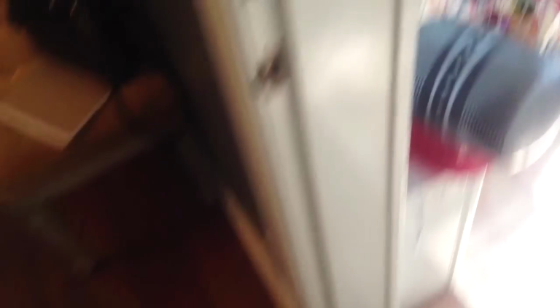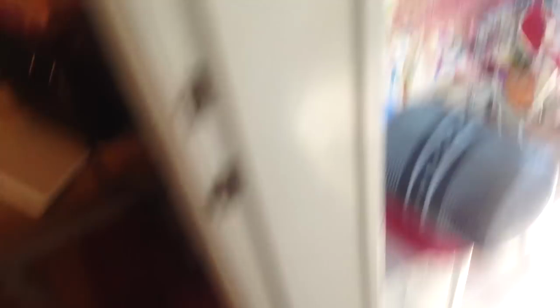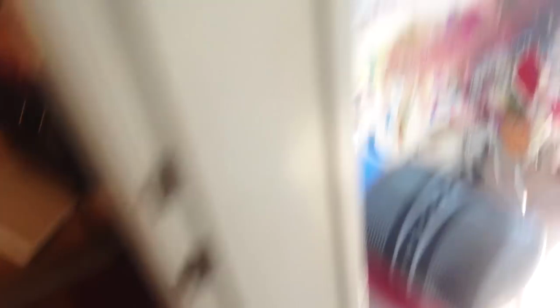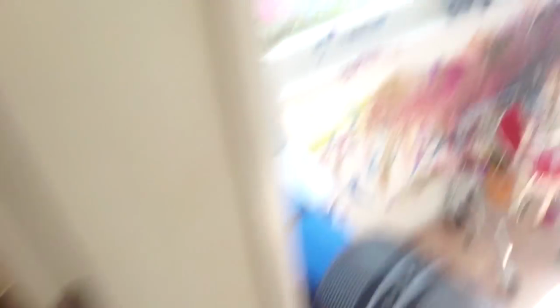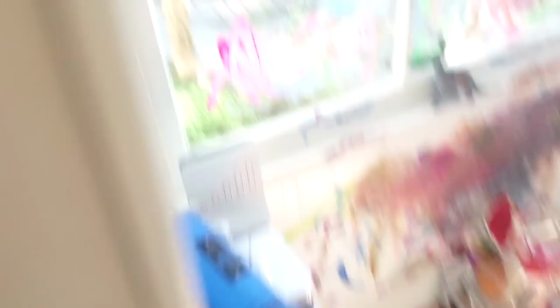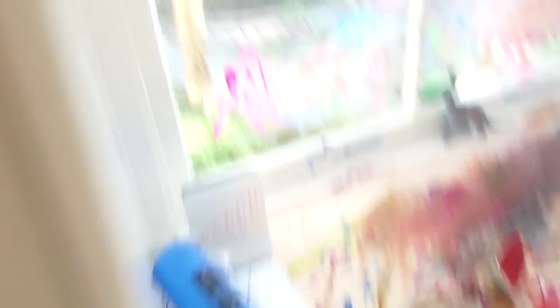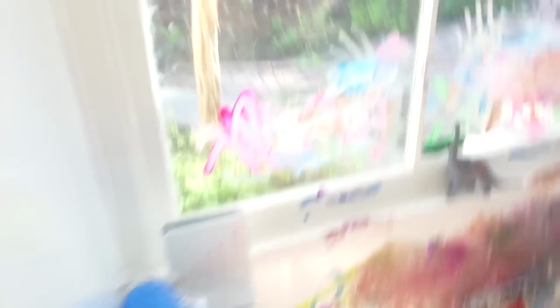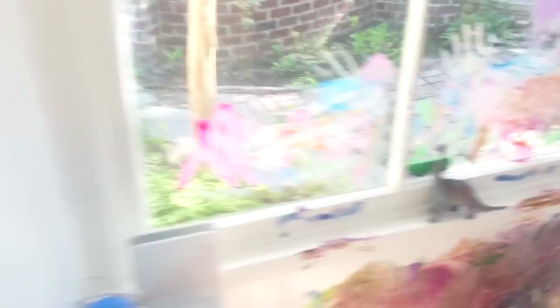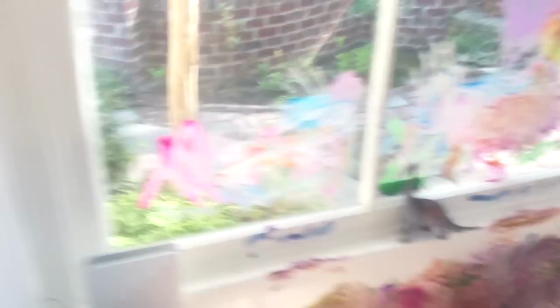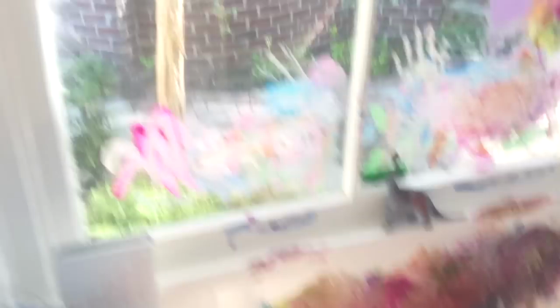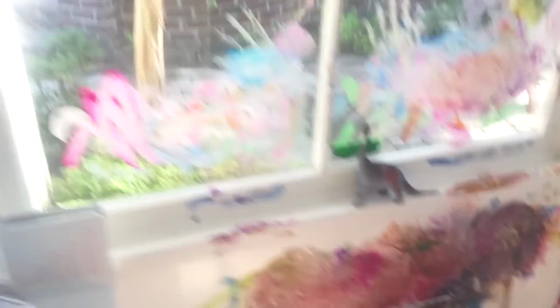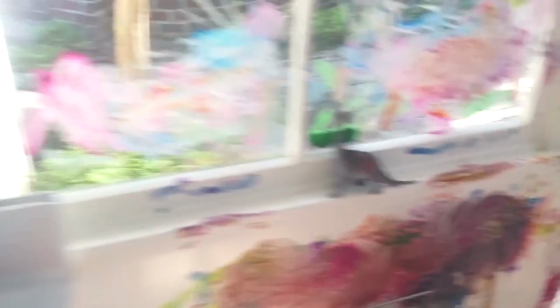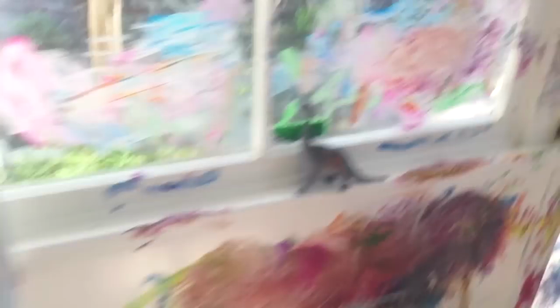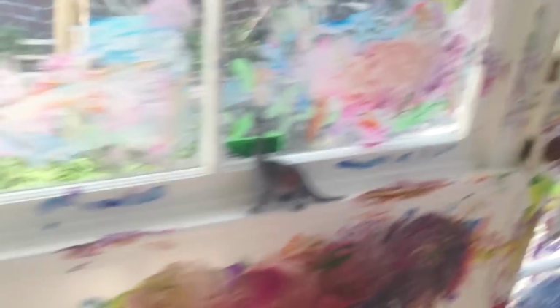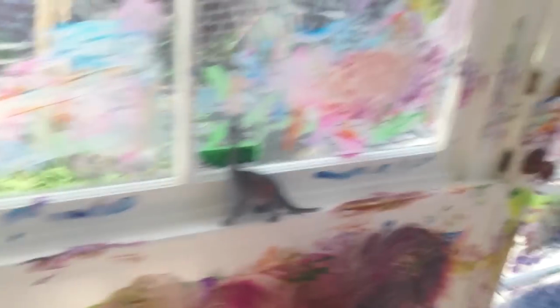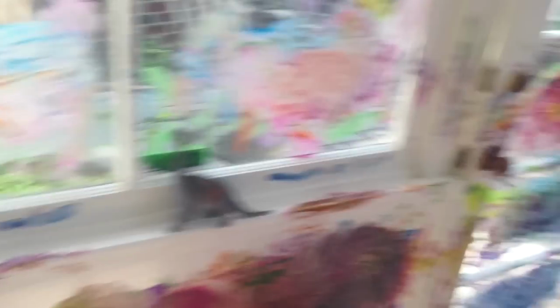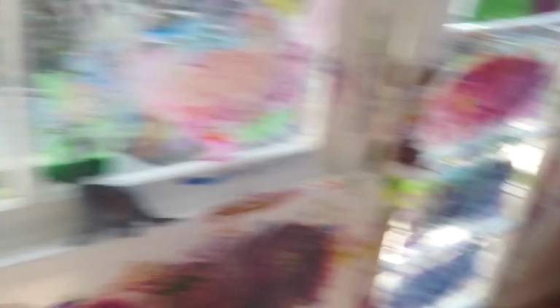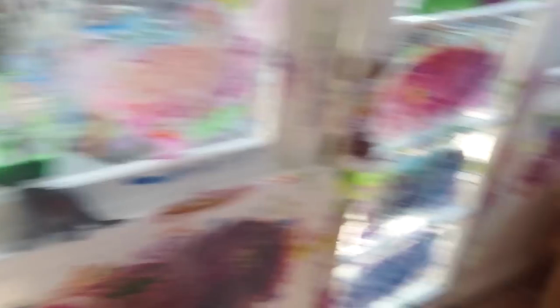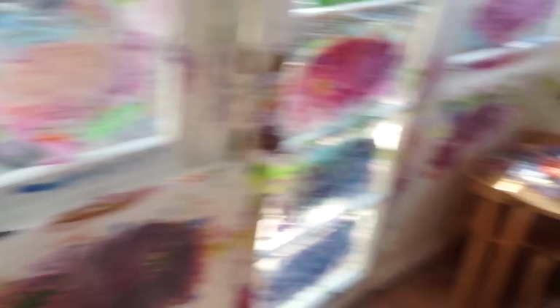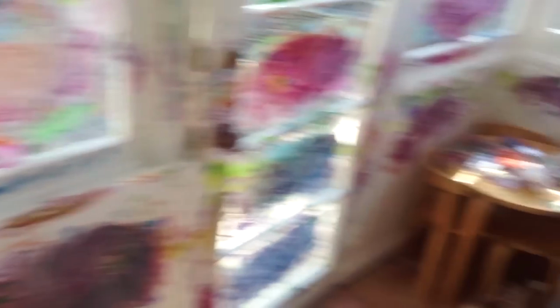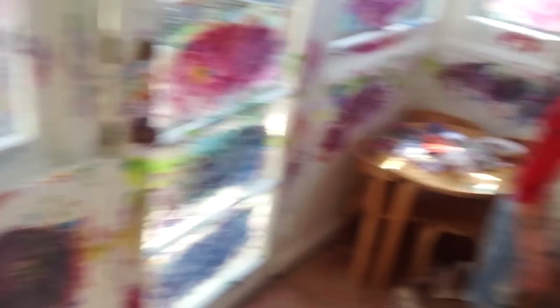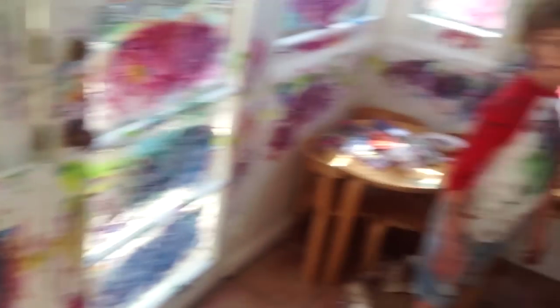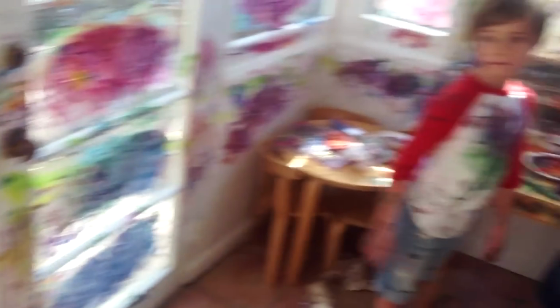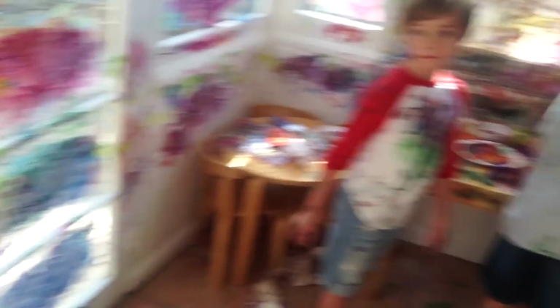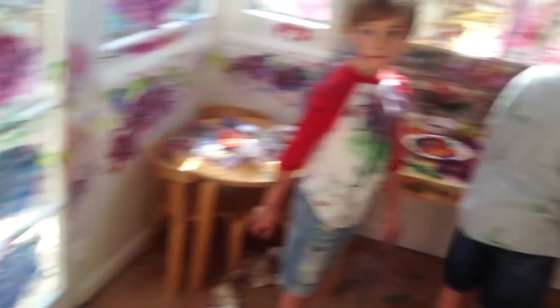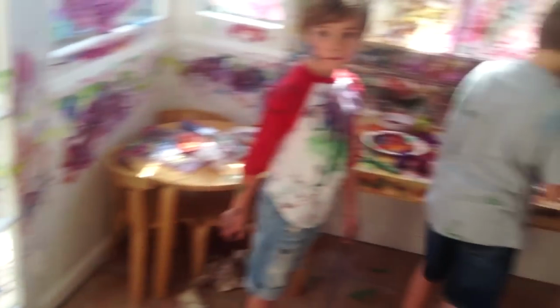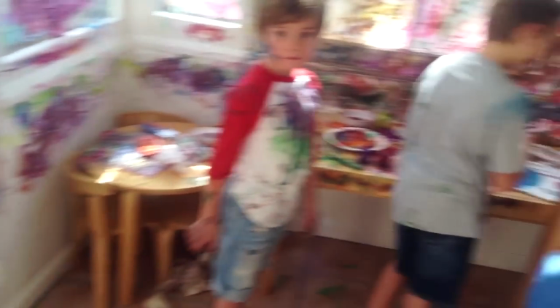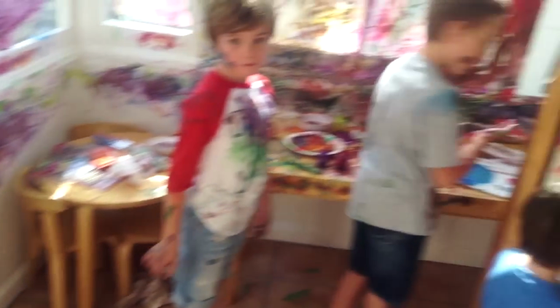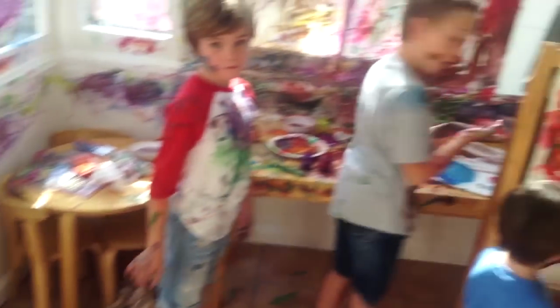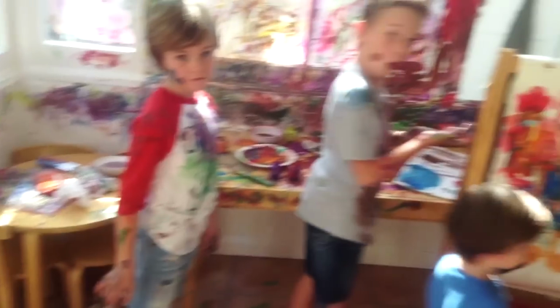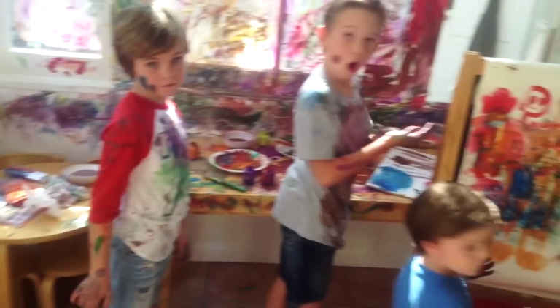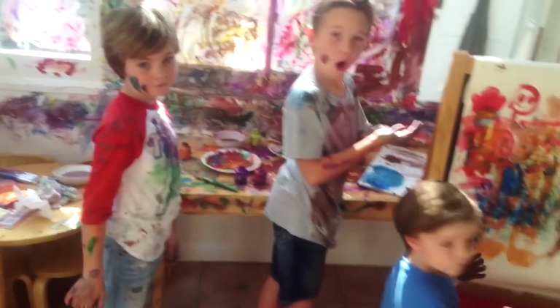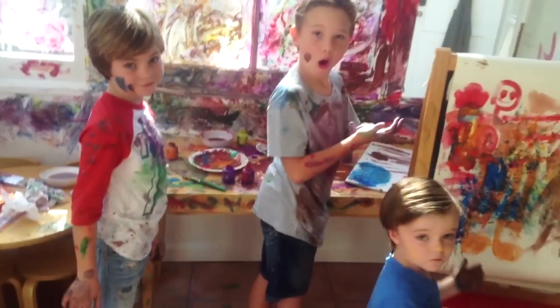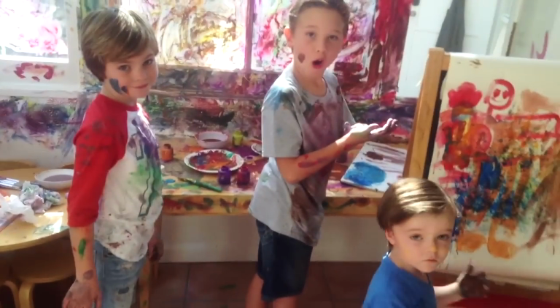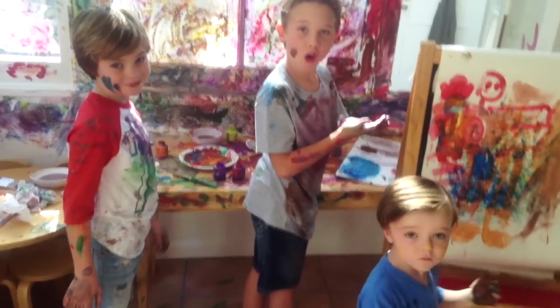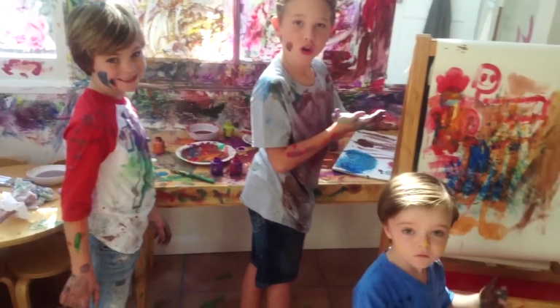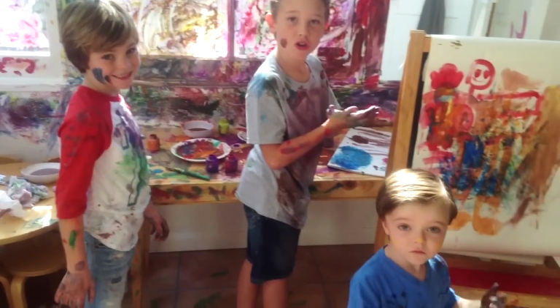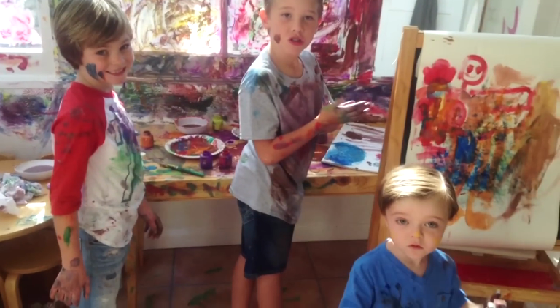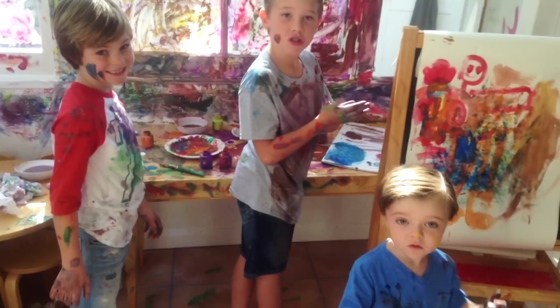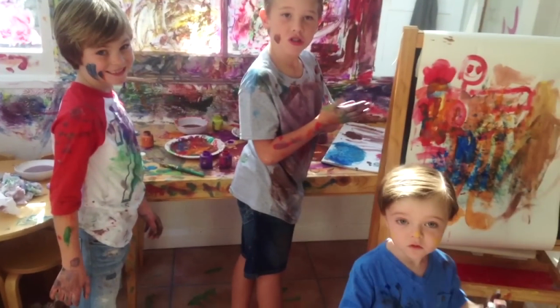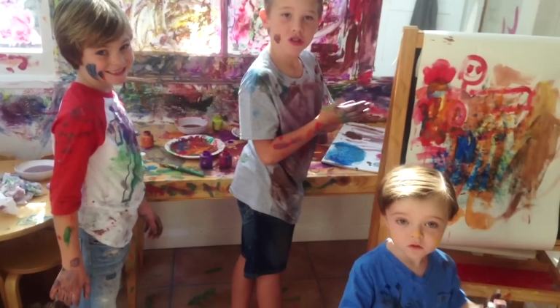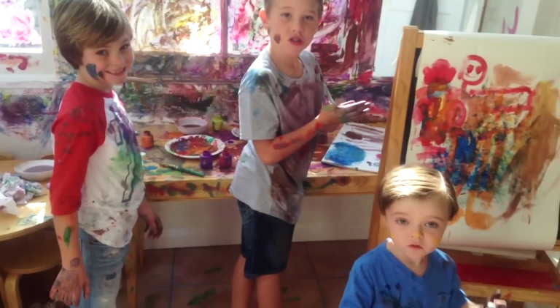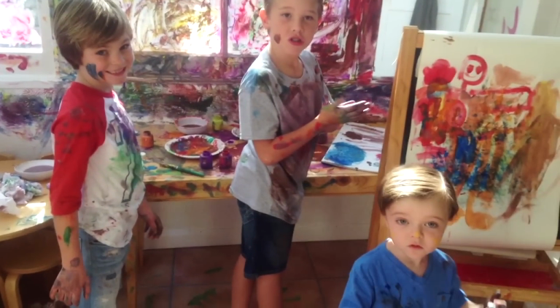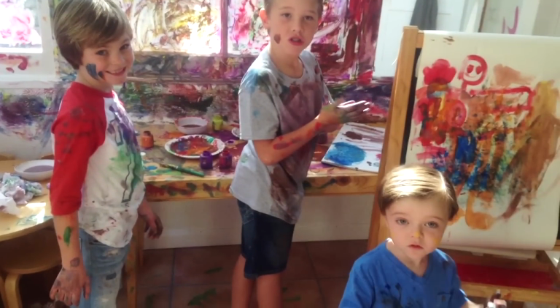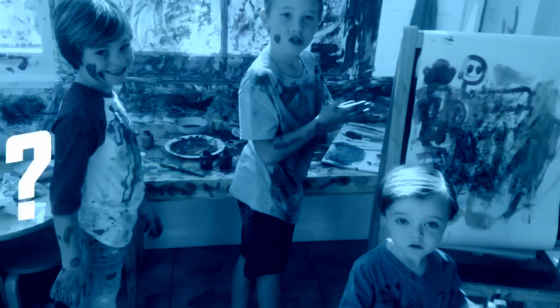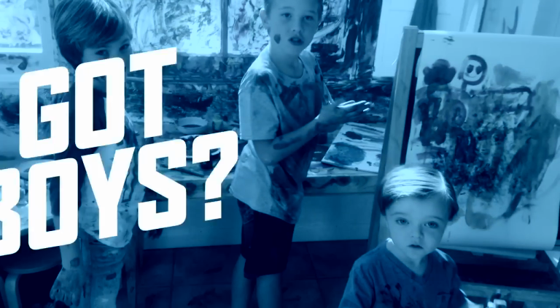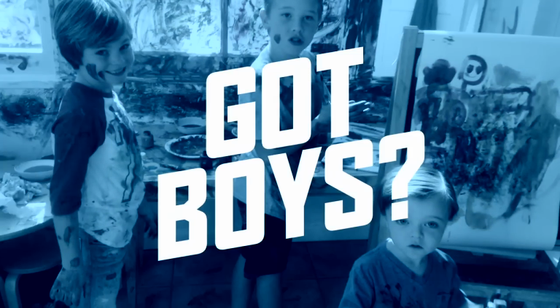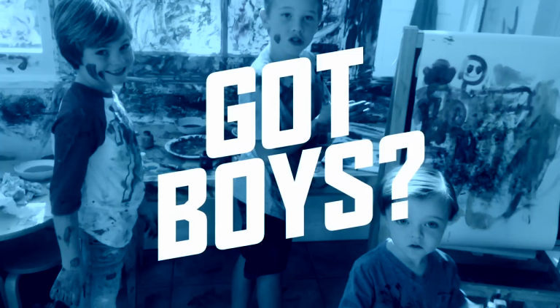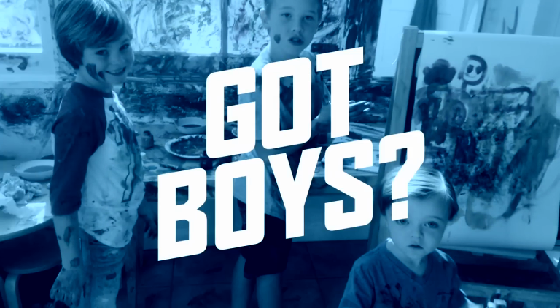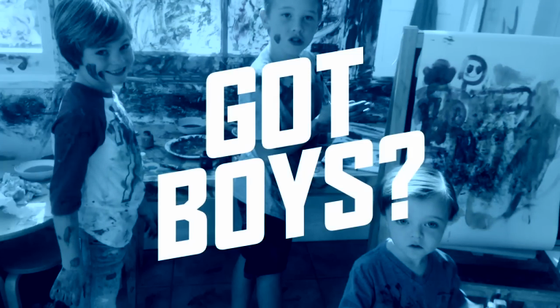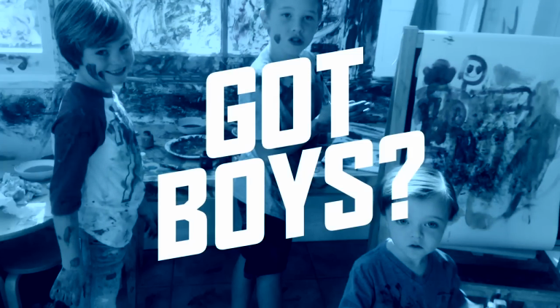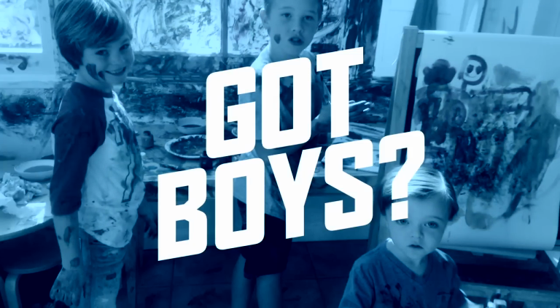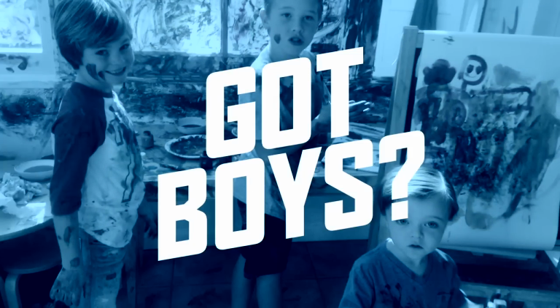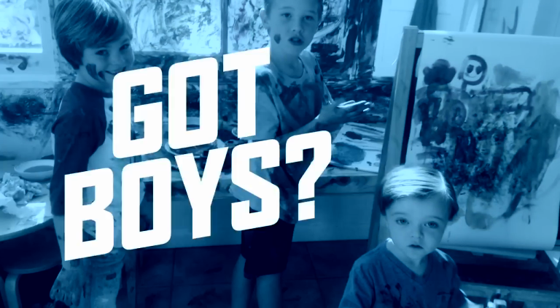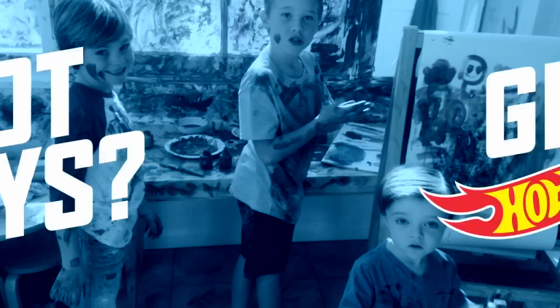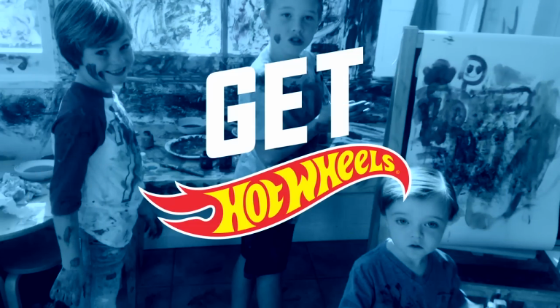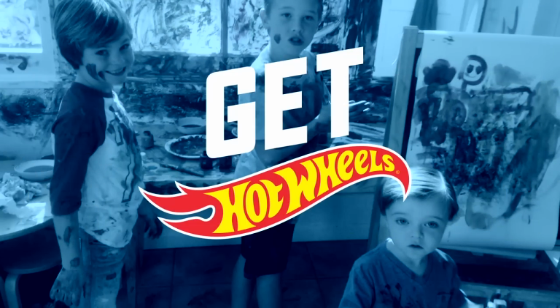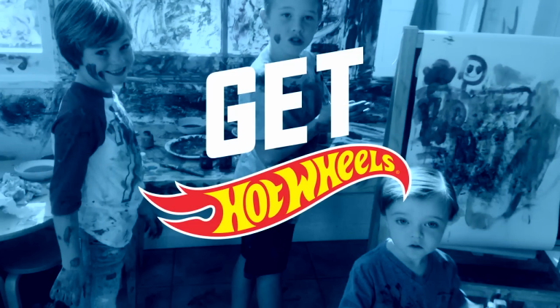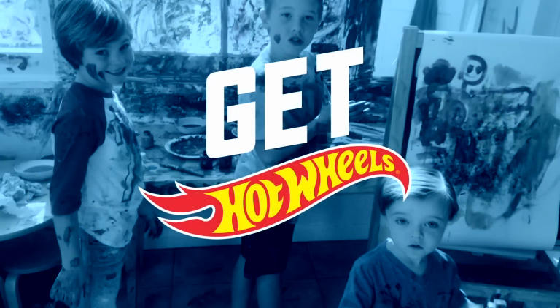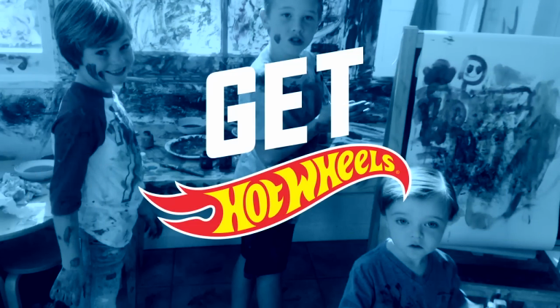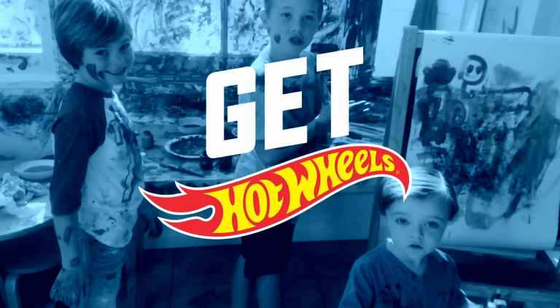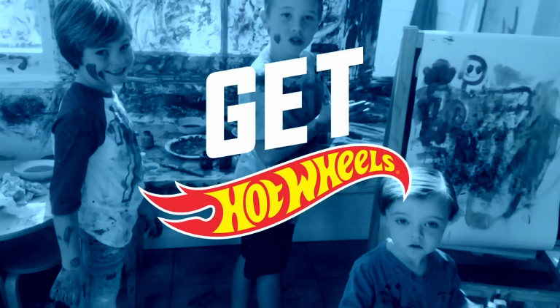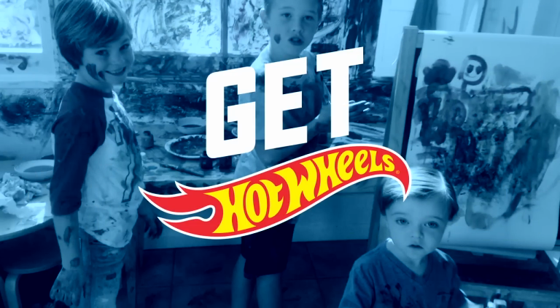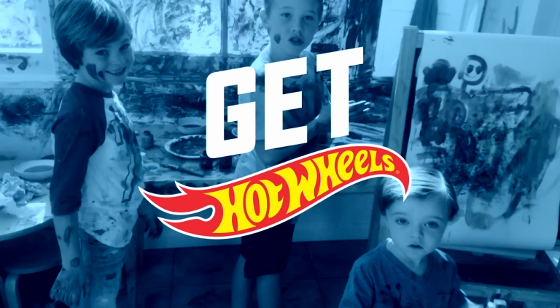Oh, wait till your dad sees this. Got boys? Get Hot Wheels!